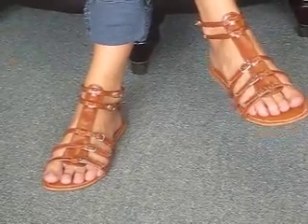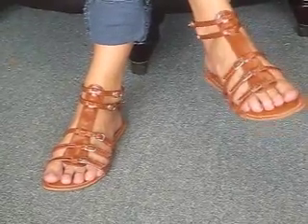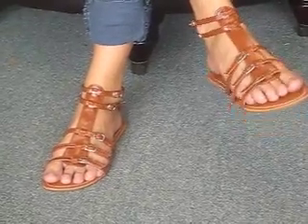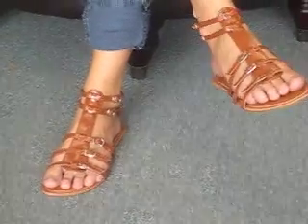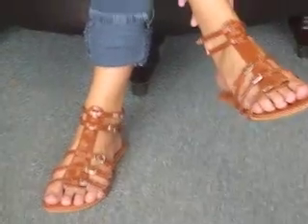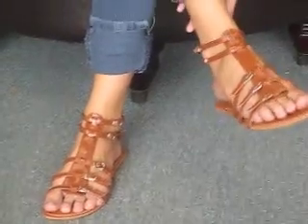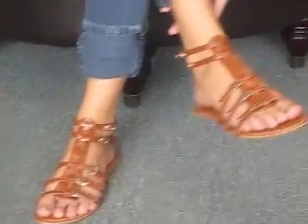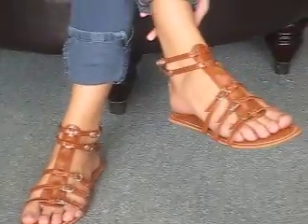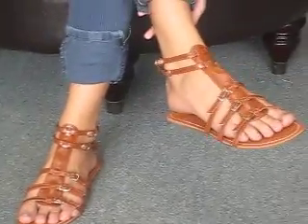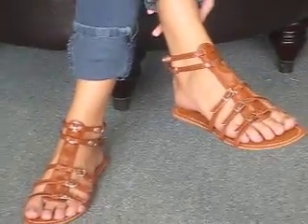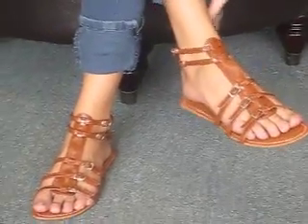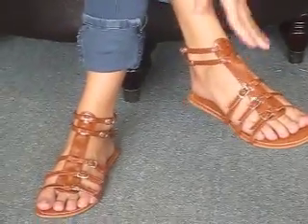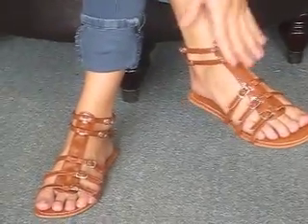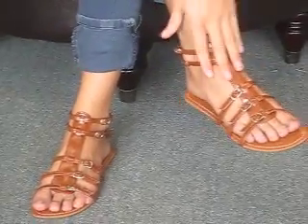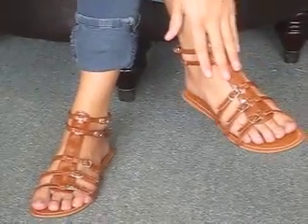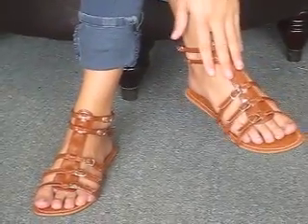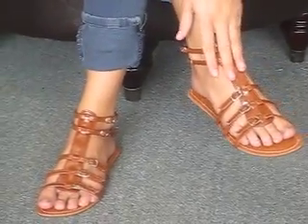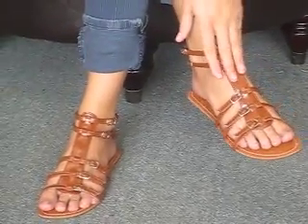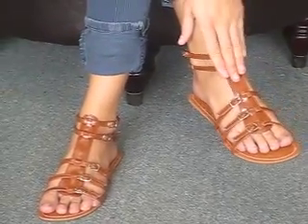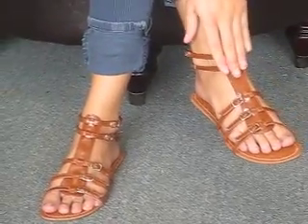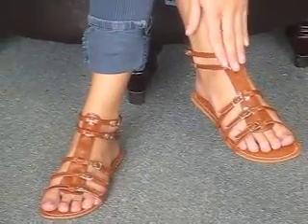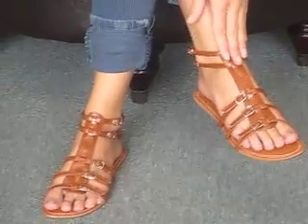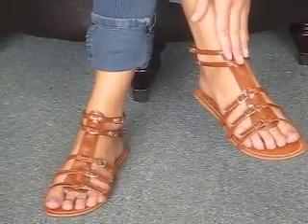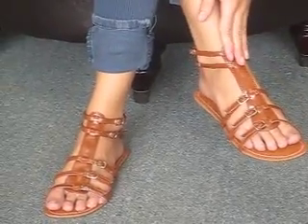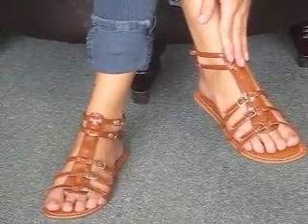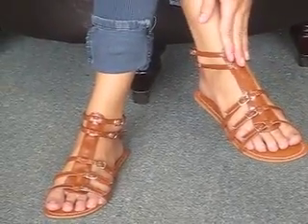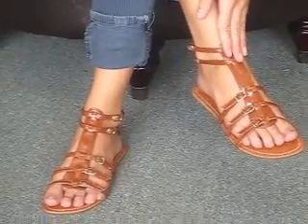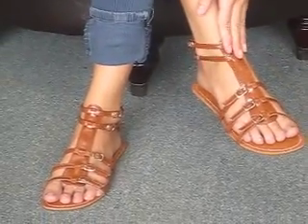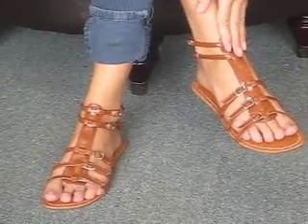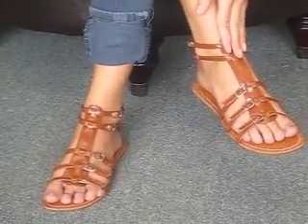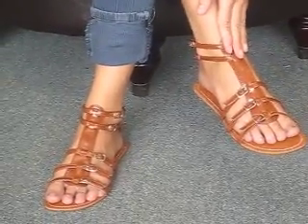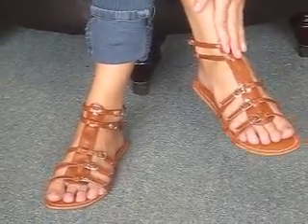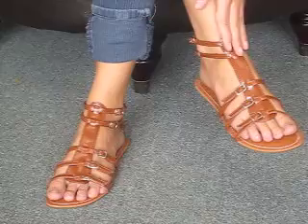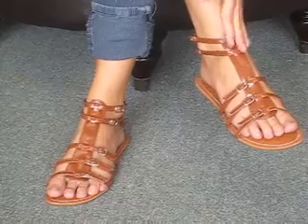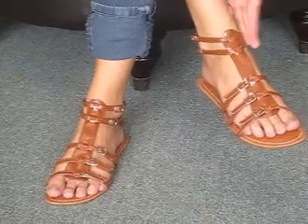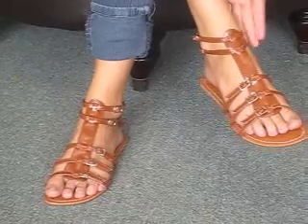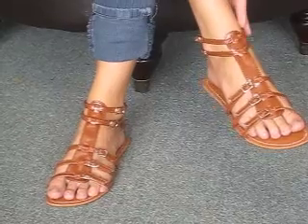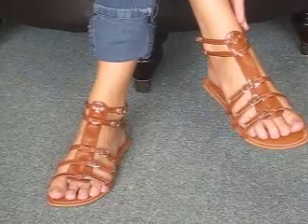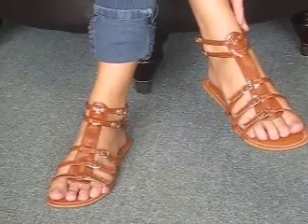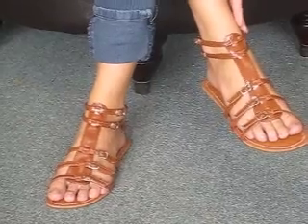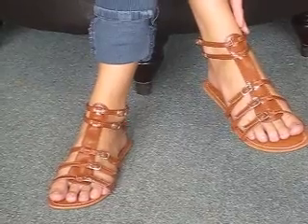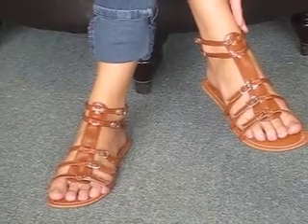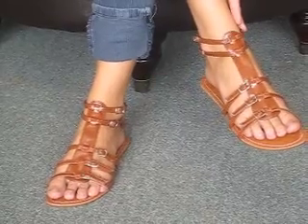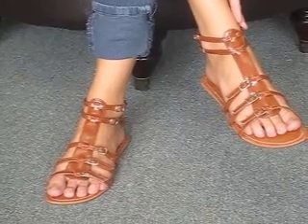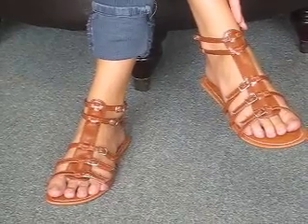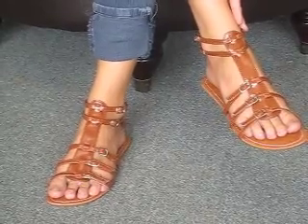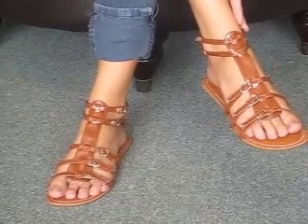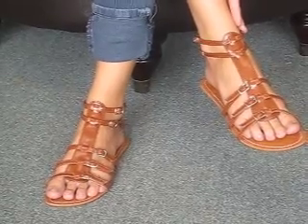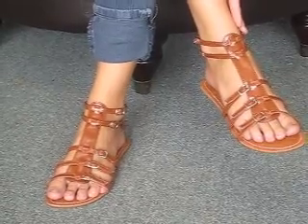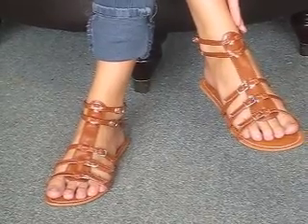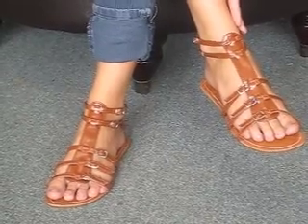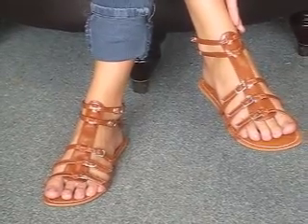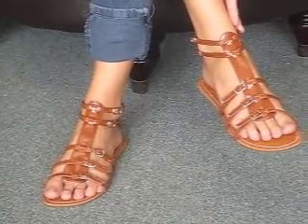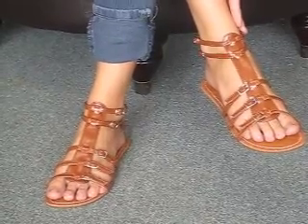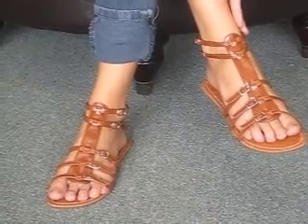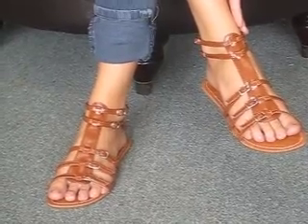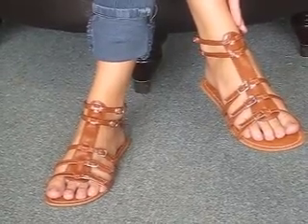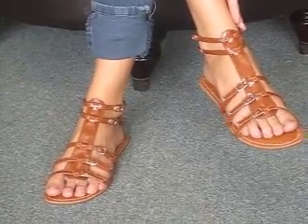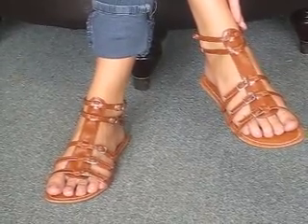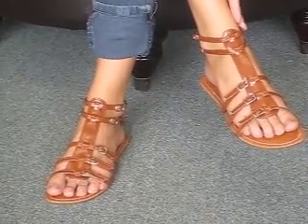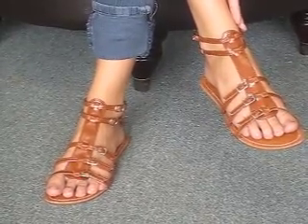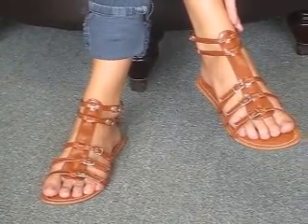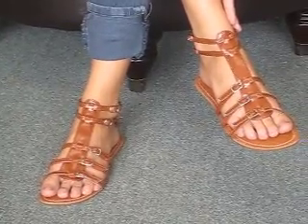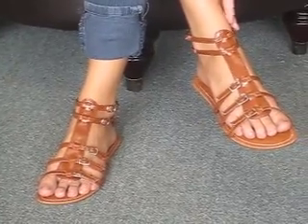They have five different straps. They can fit any different size, but they're really comfortable. They're really in style this season.